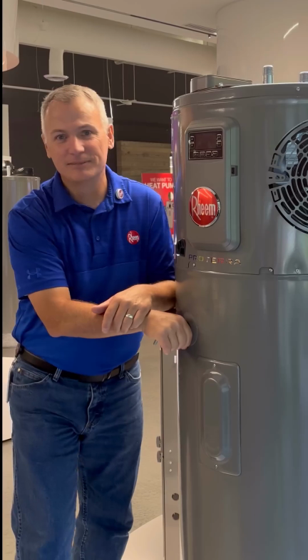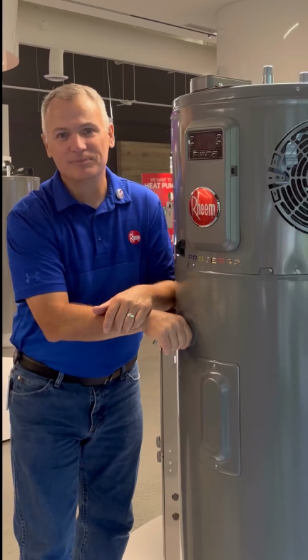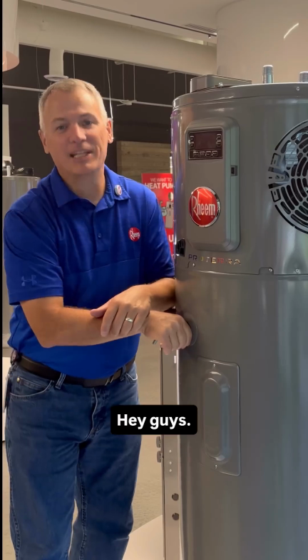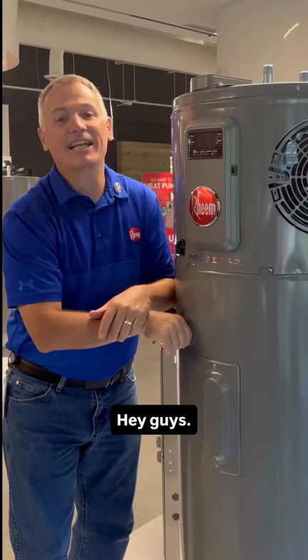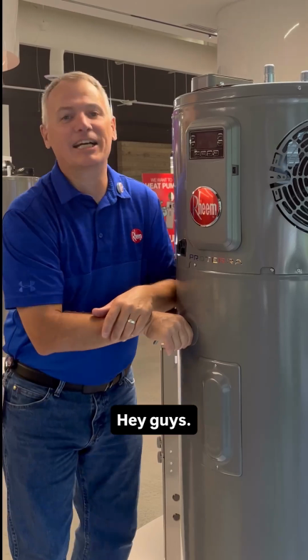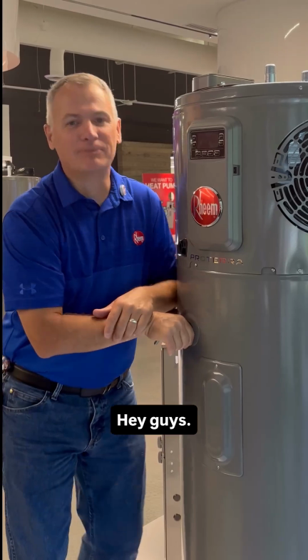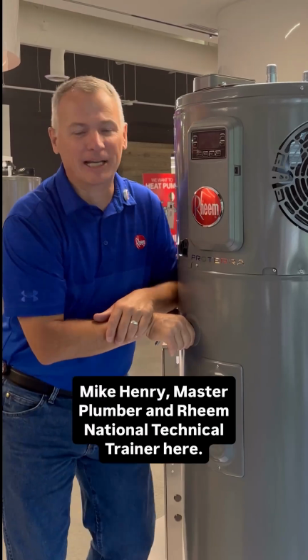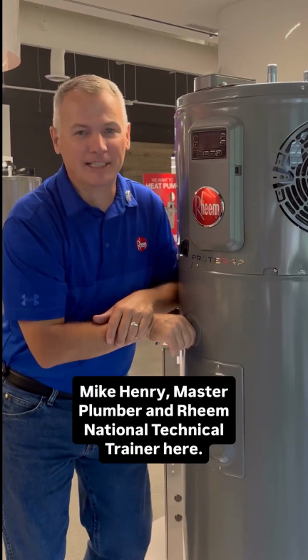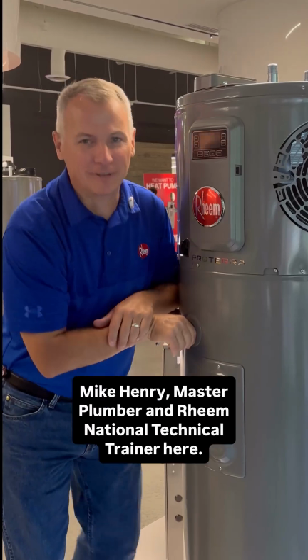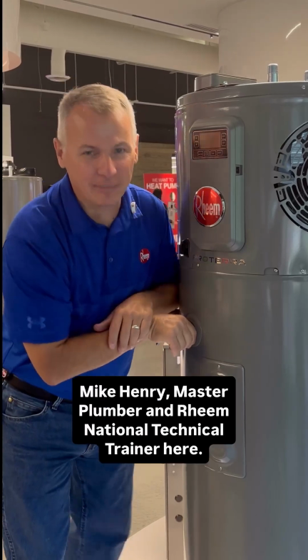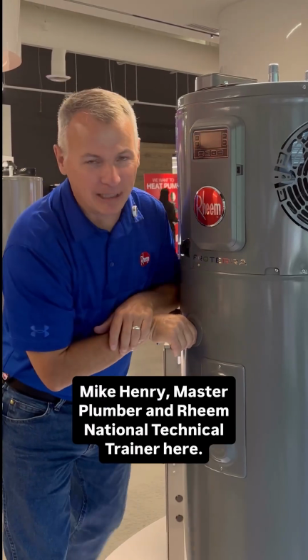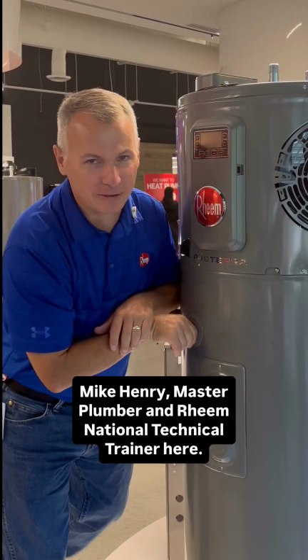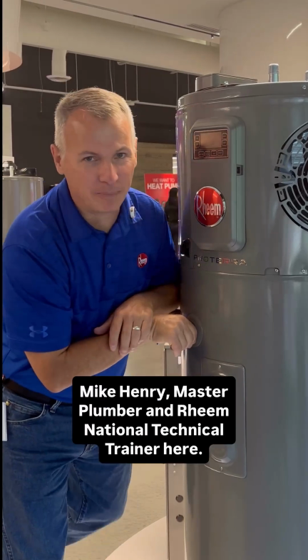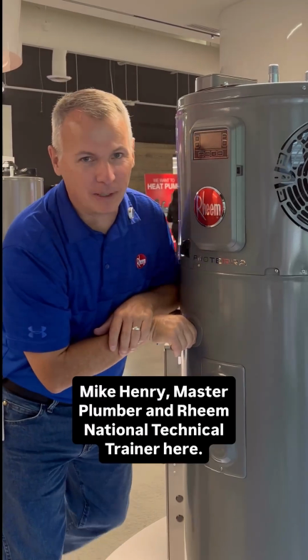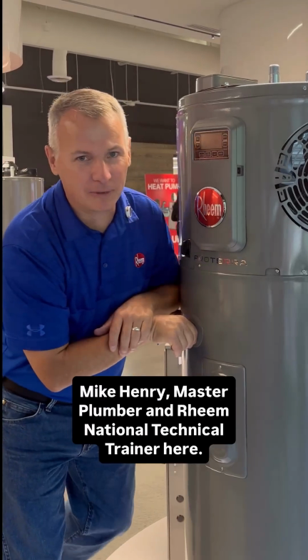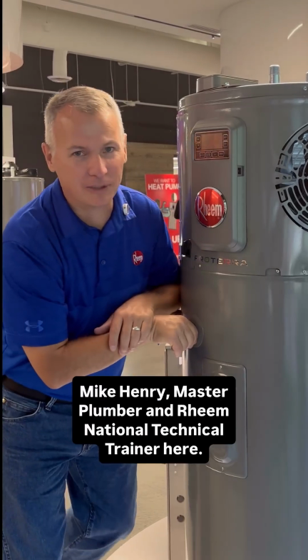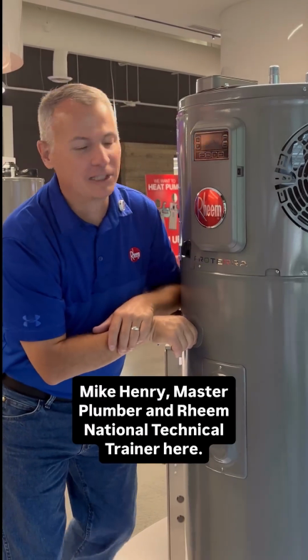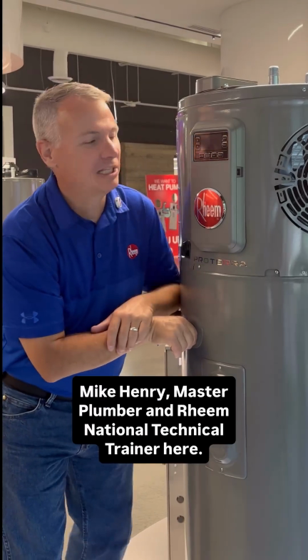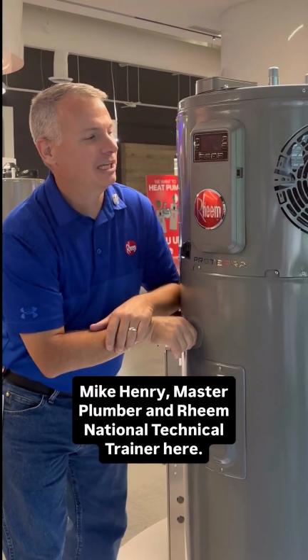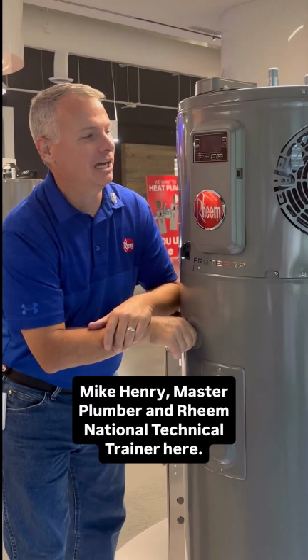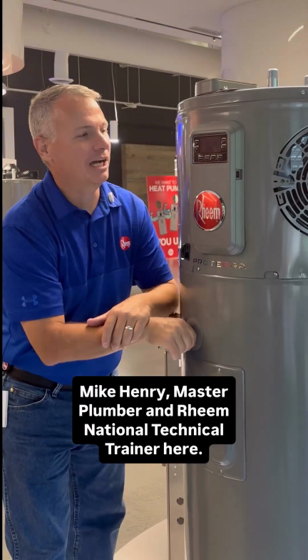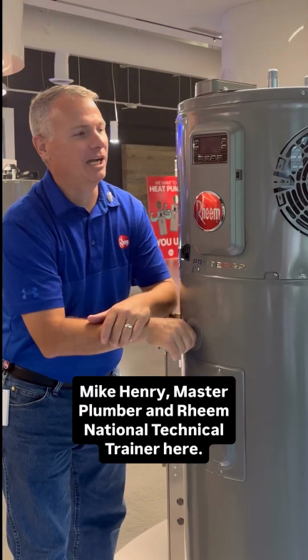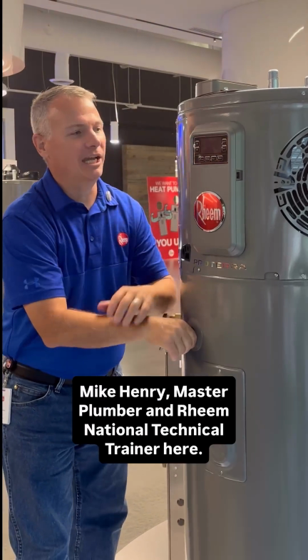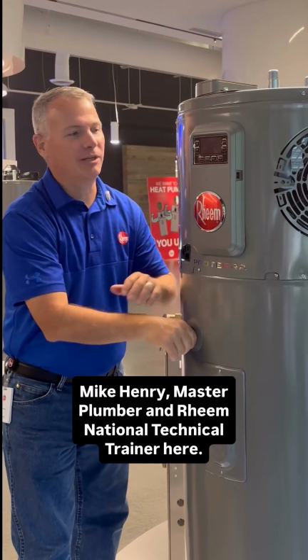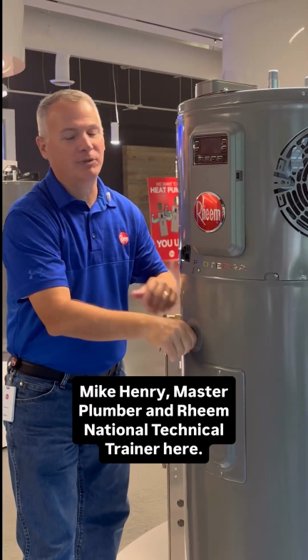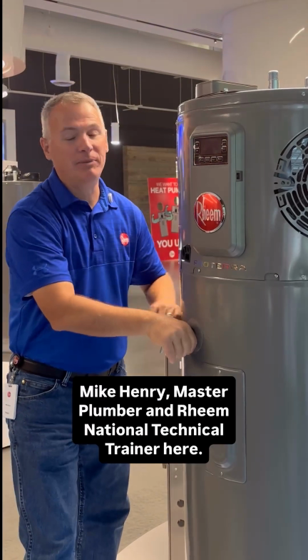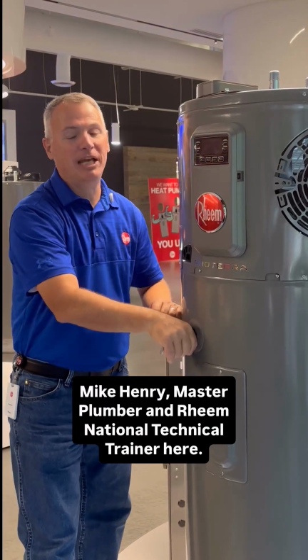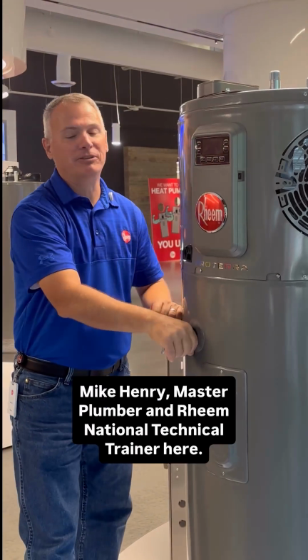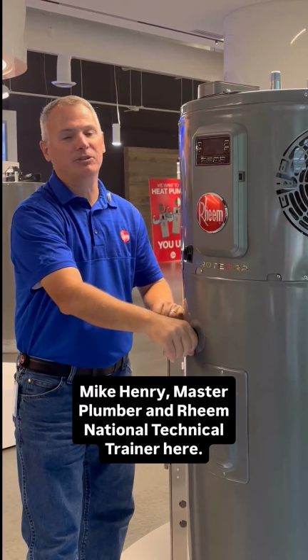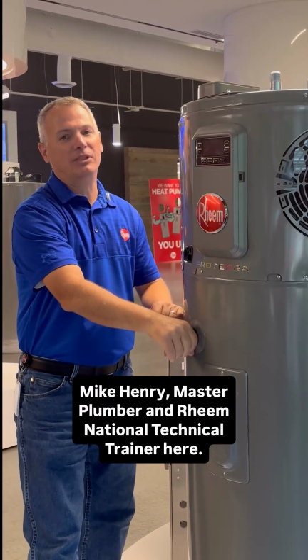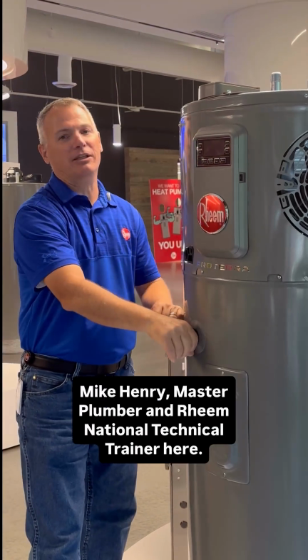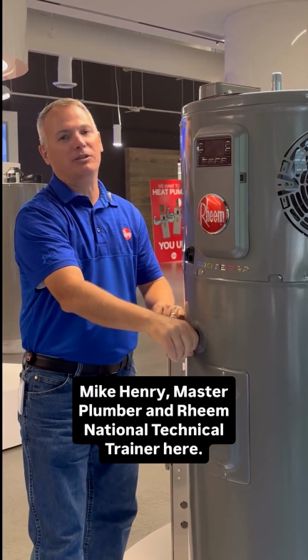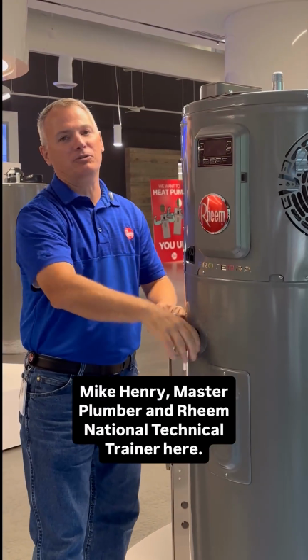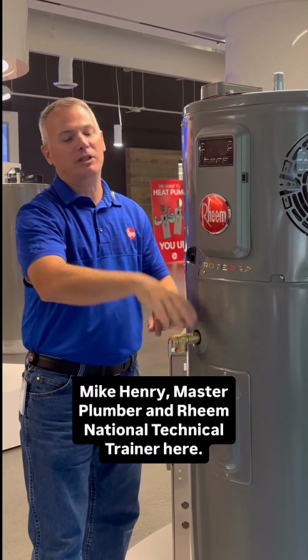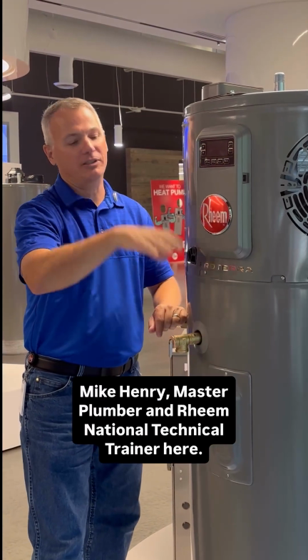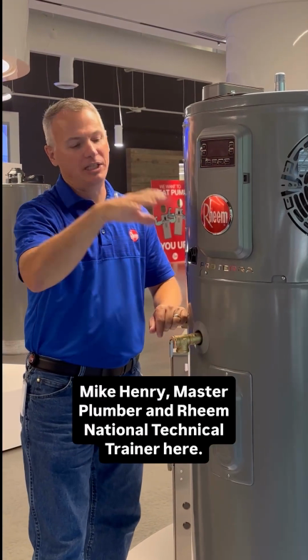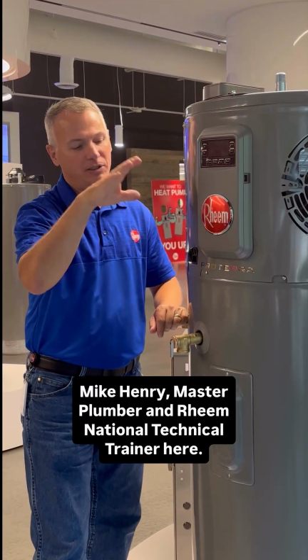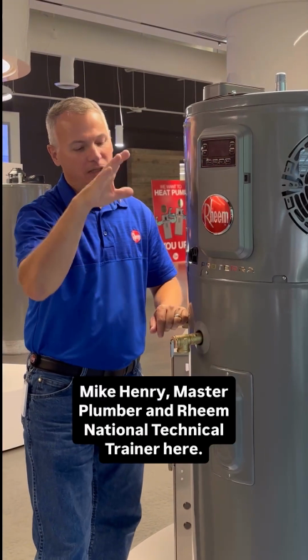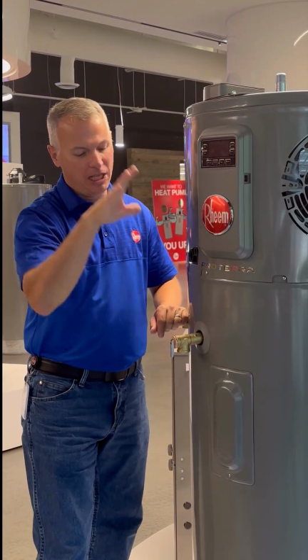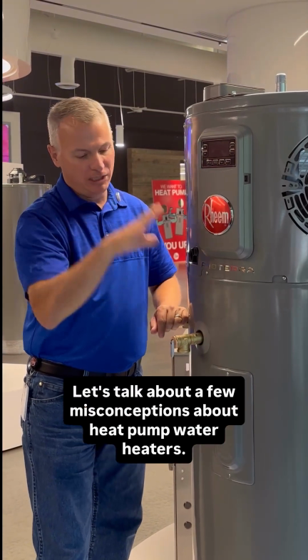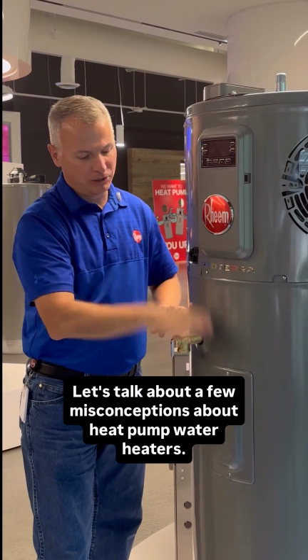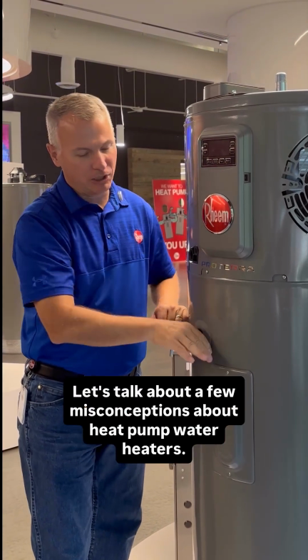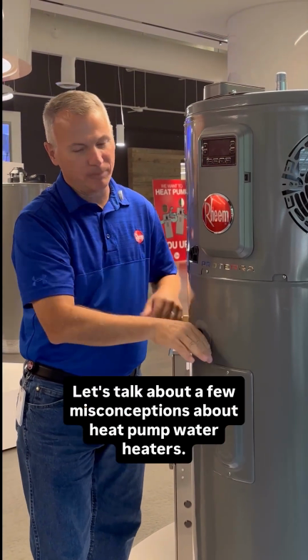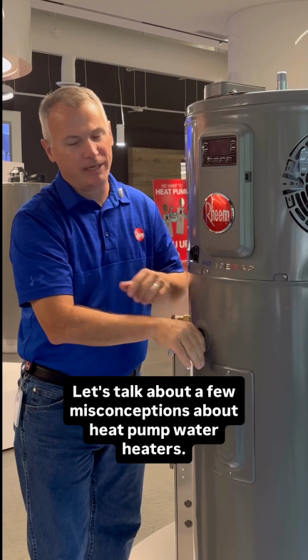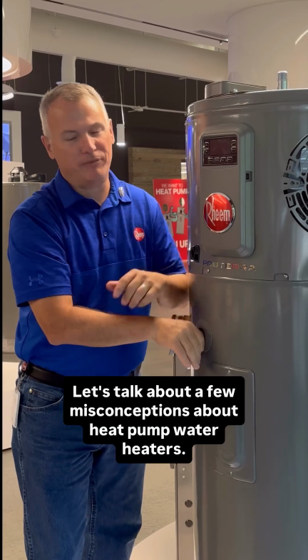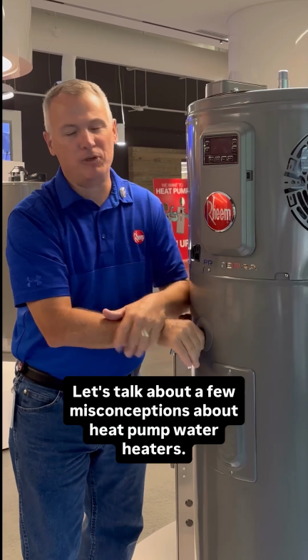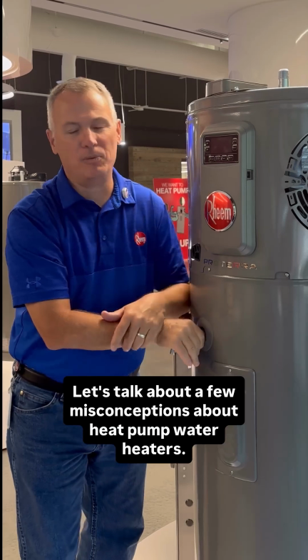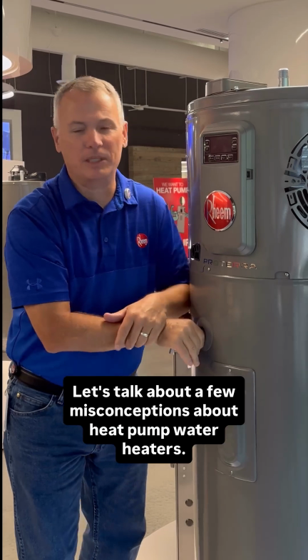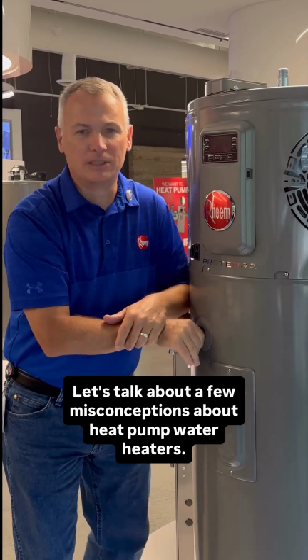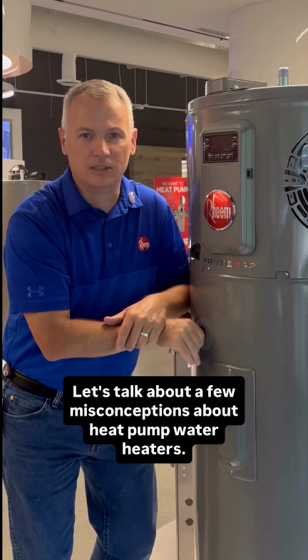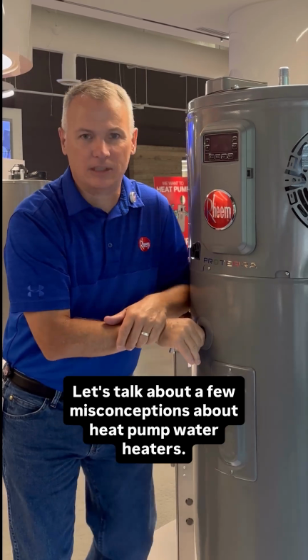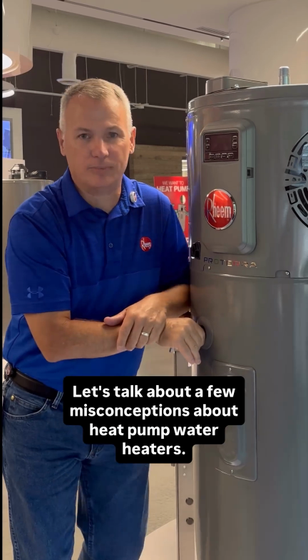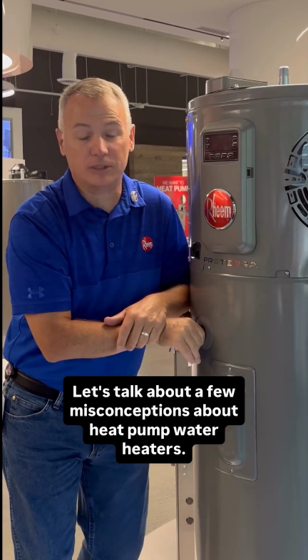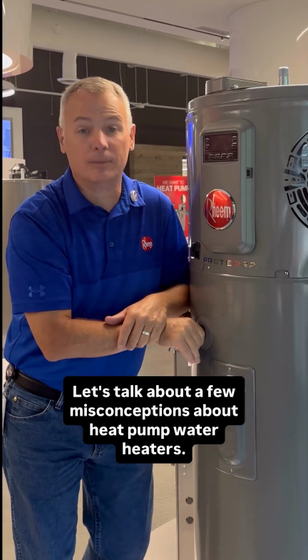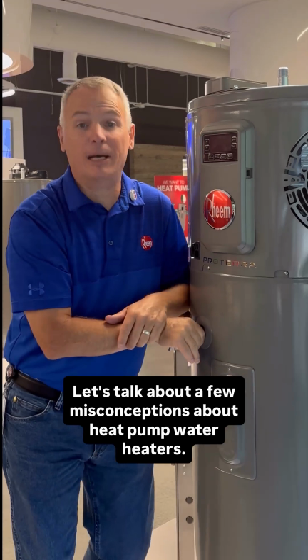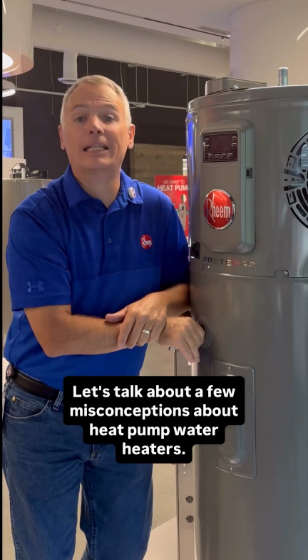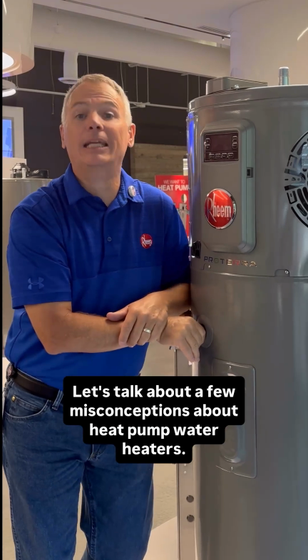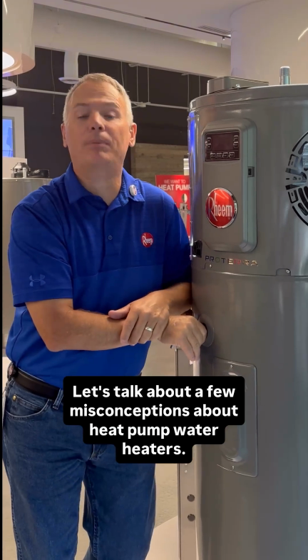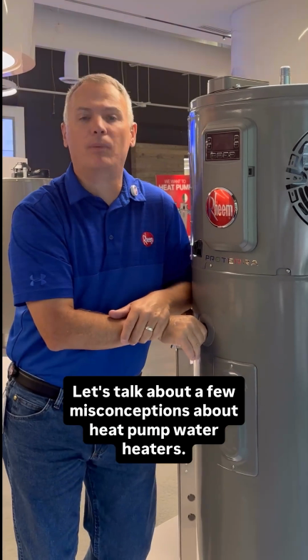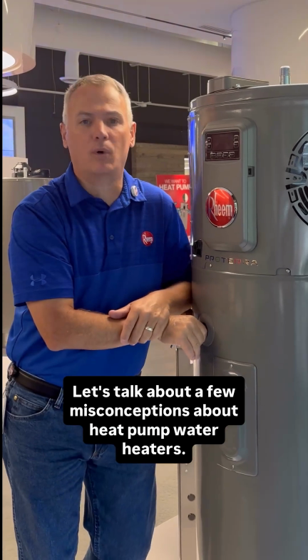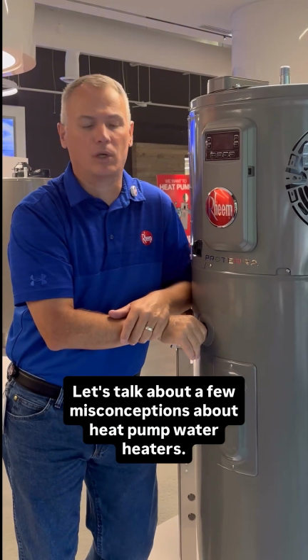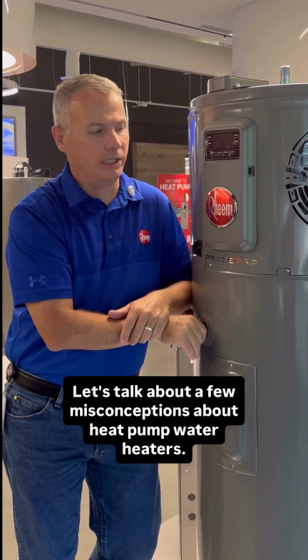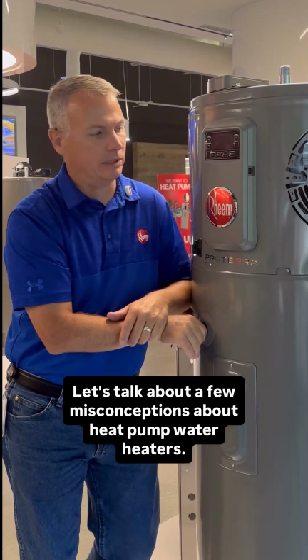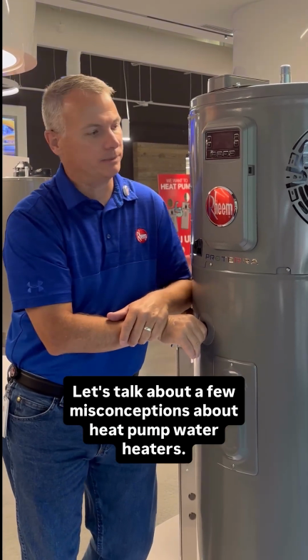Hey guys, Mike Henry, Master Plumber and Rheem National Technical Trainer here. Let's talk about a few misconceptions about heat pump water heaters.